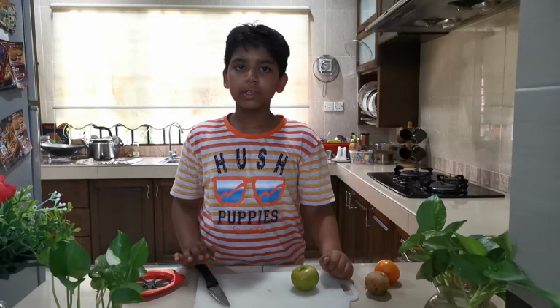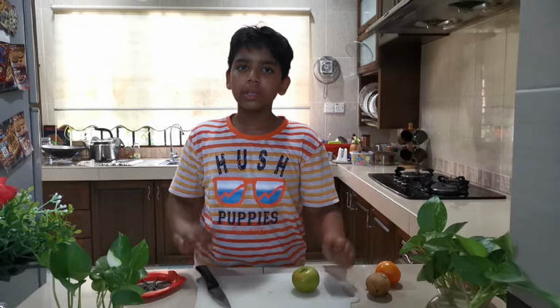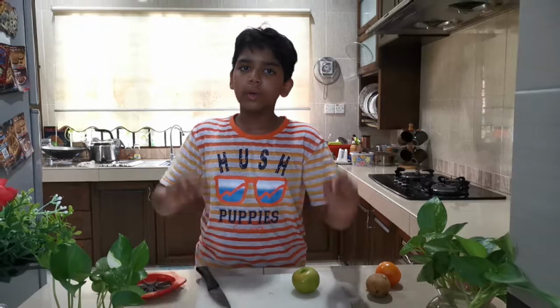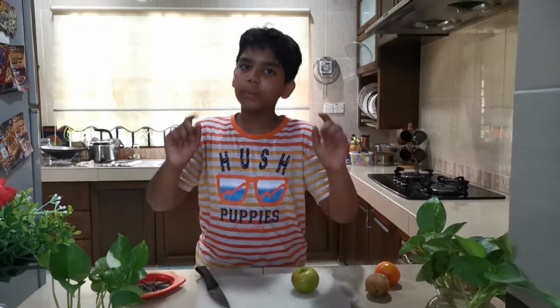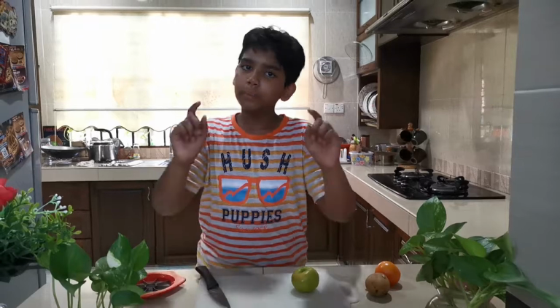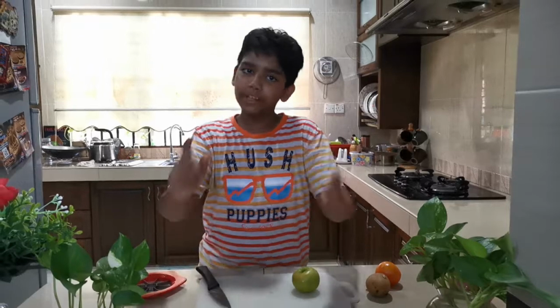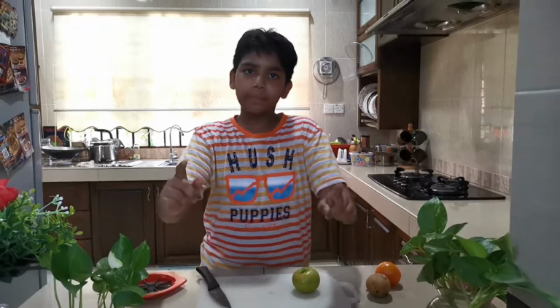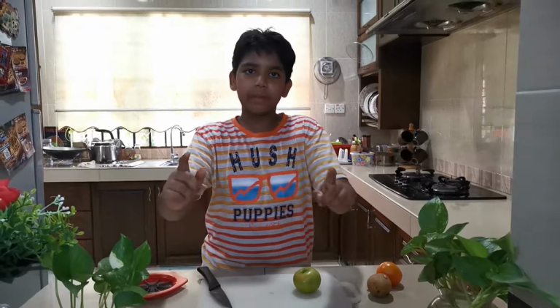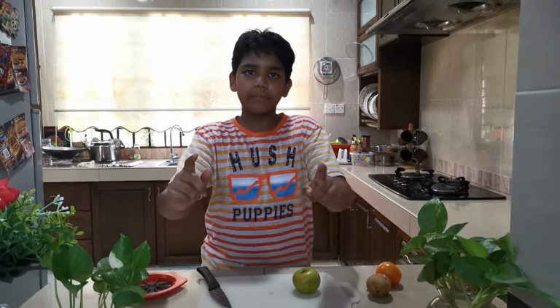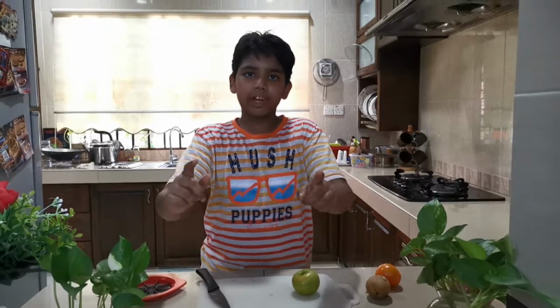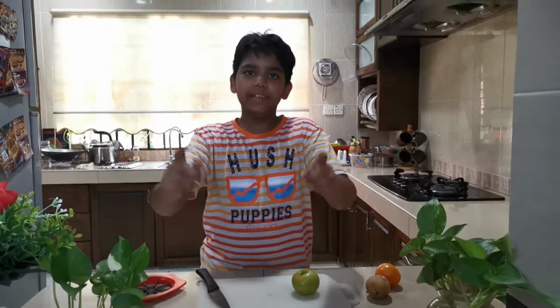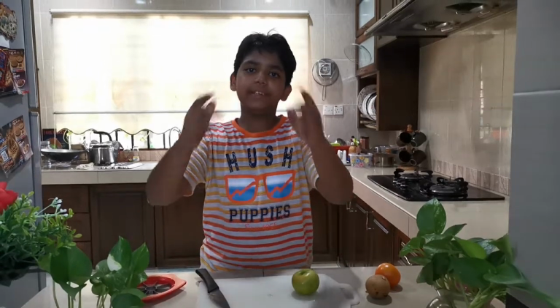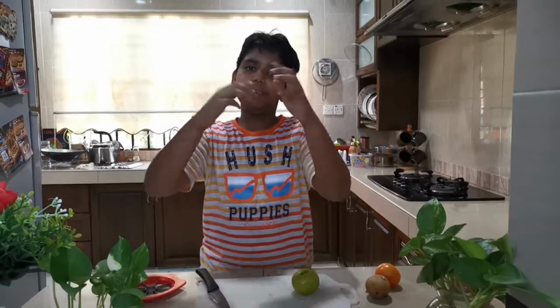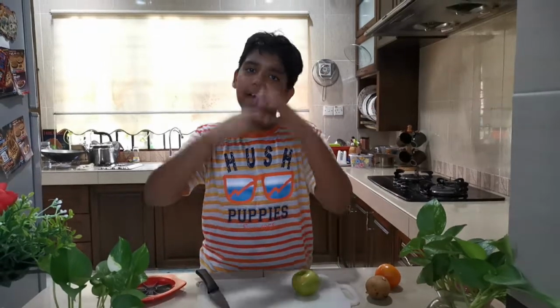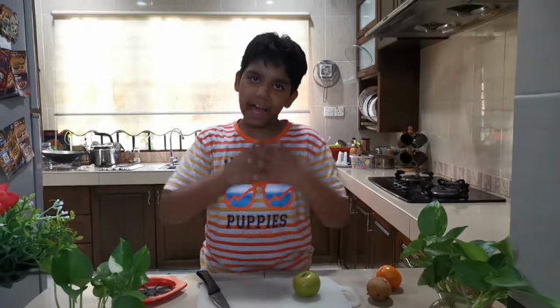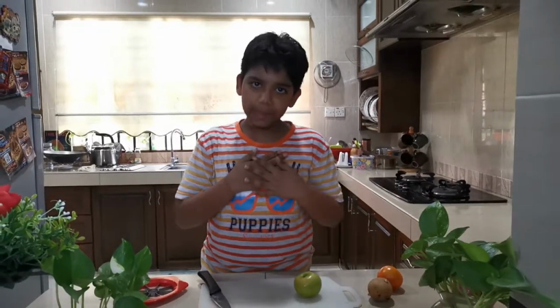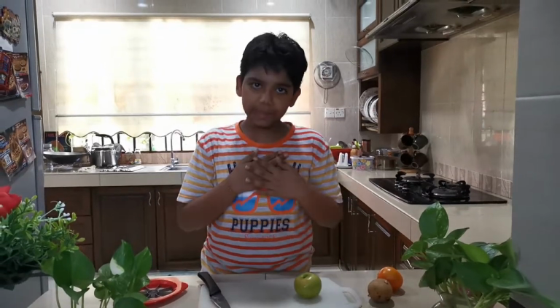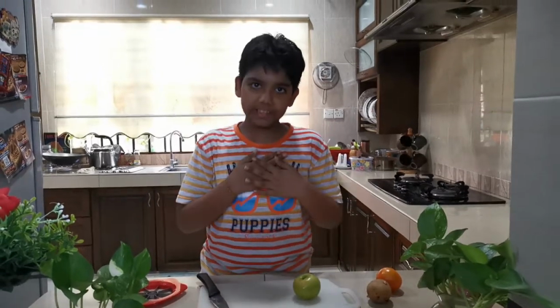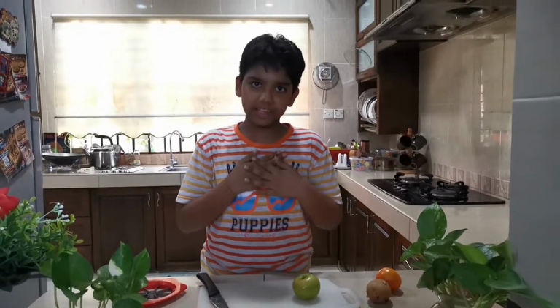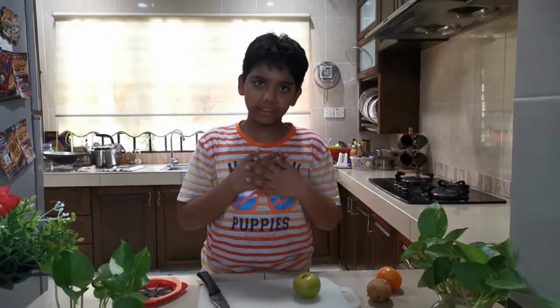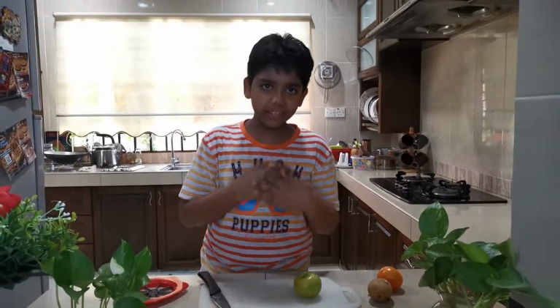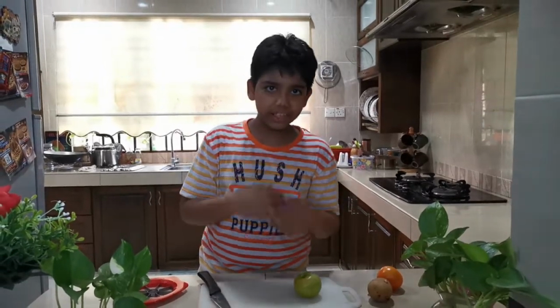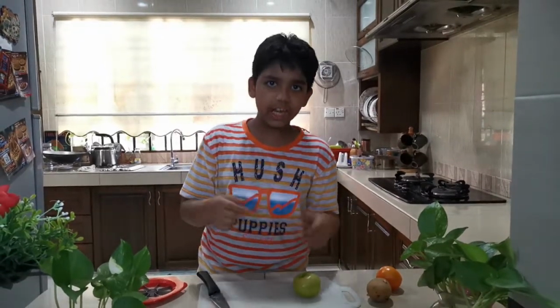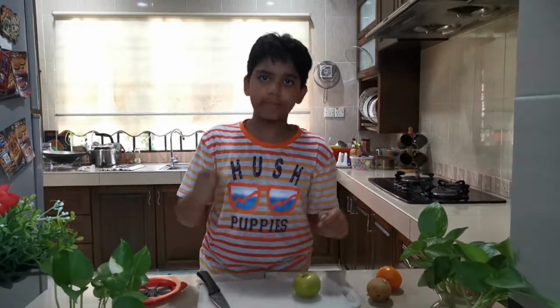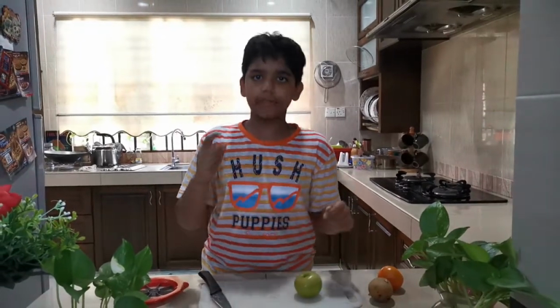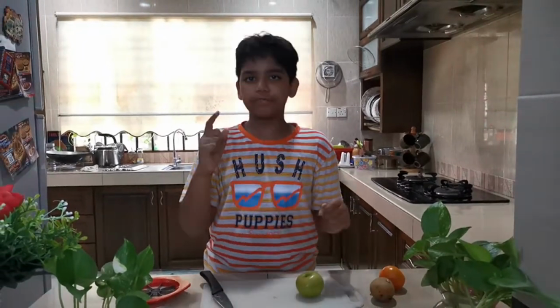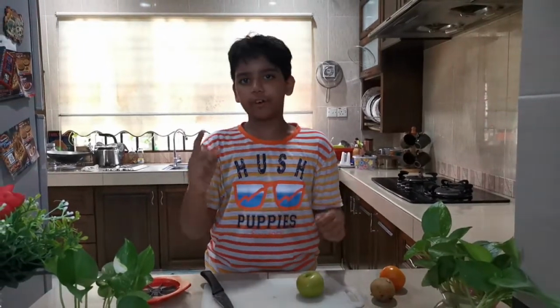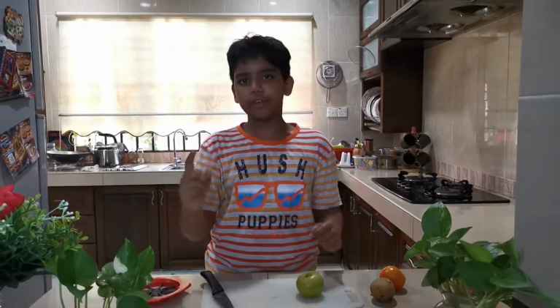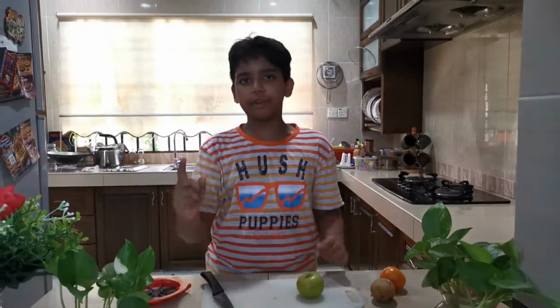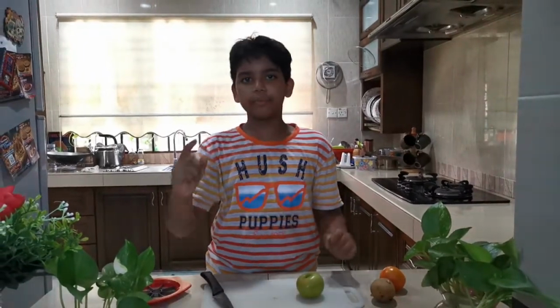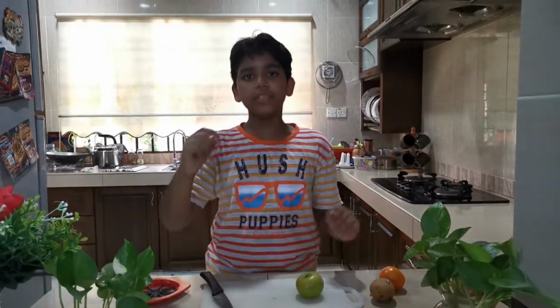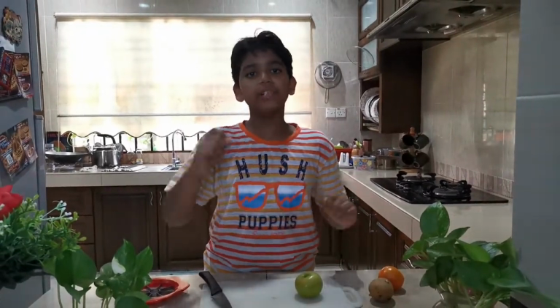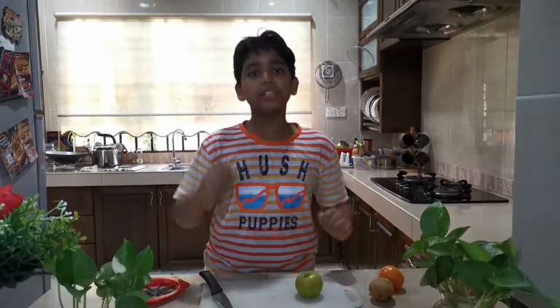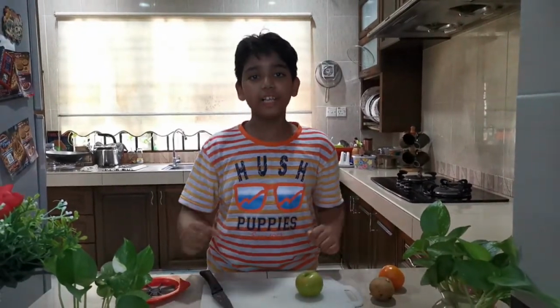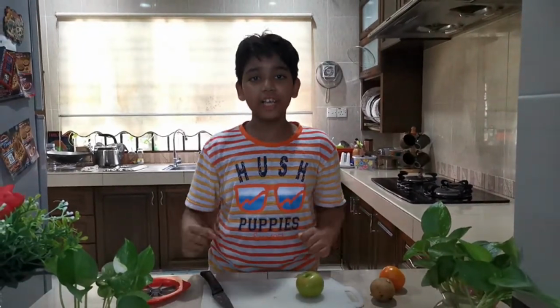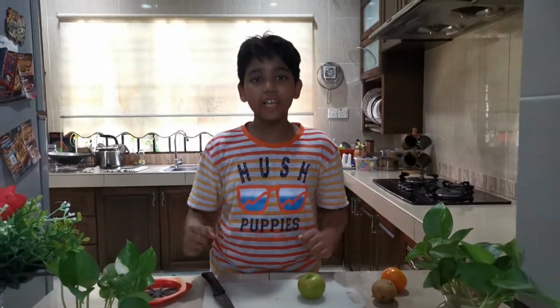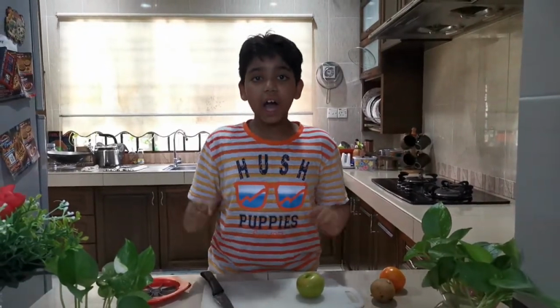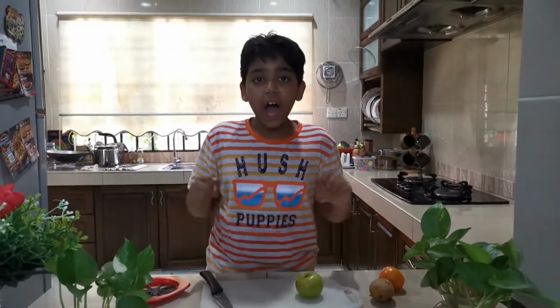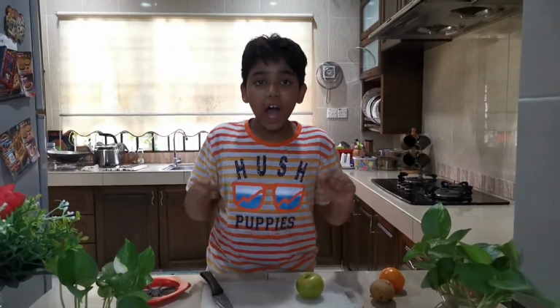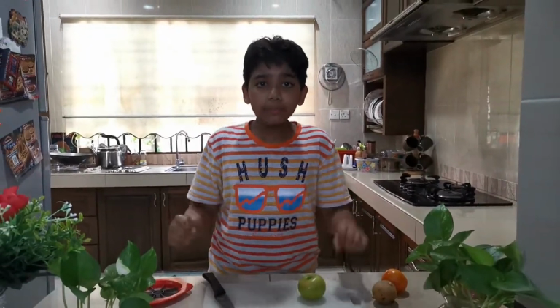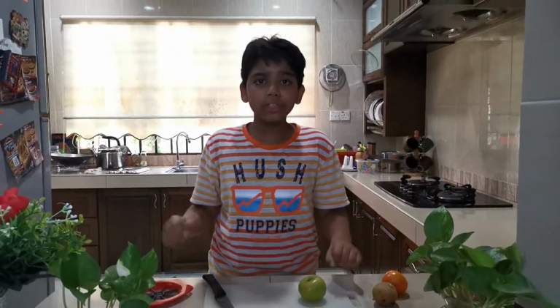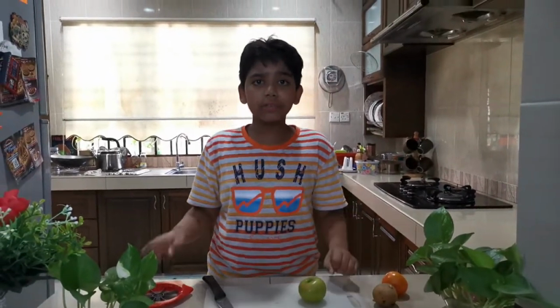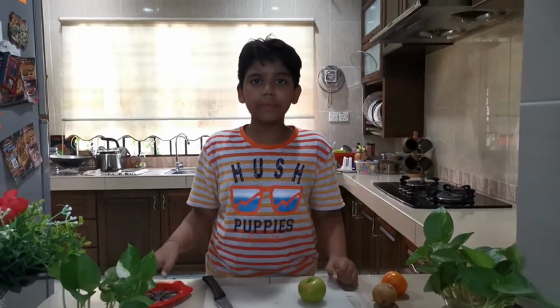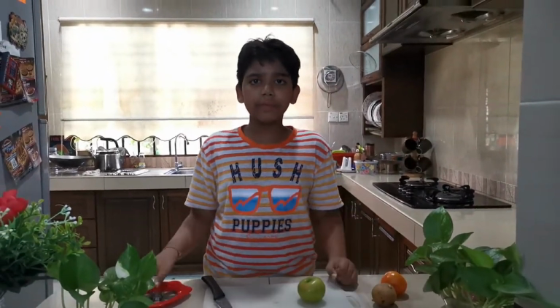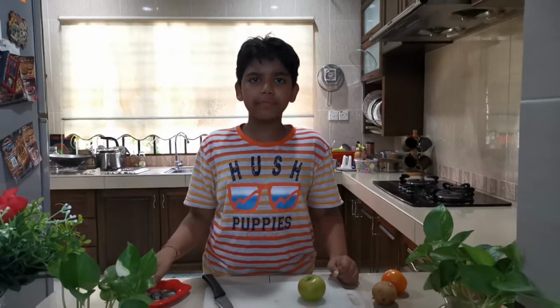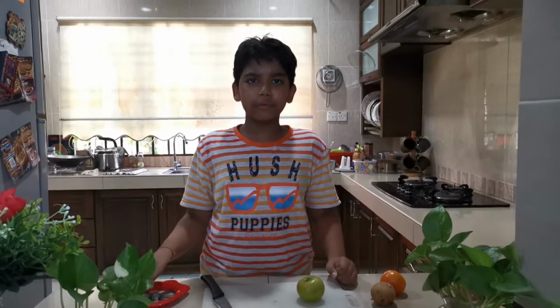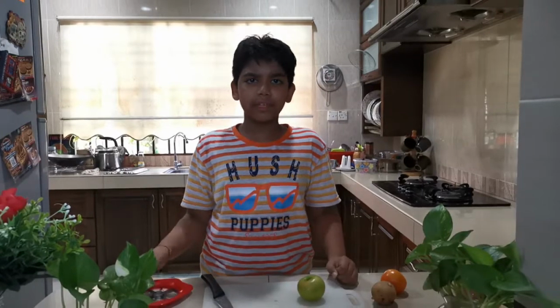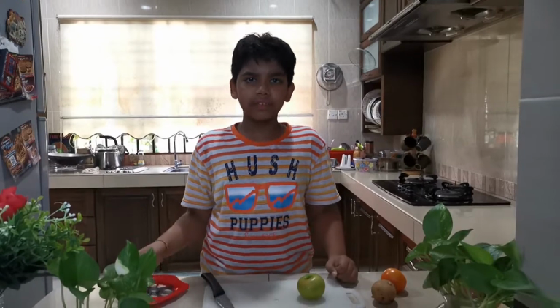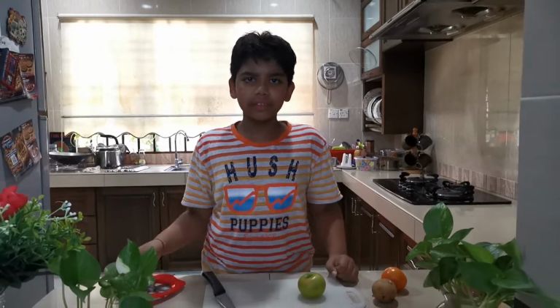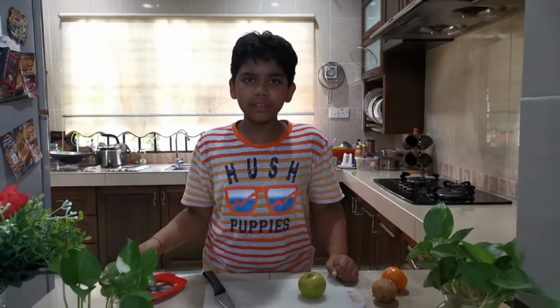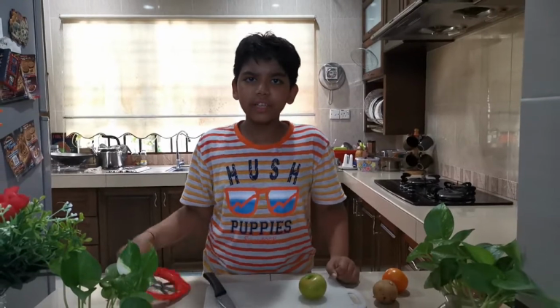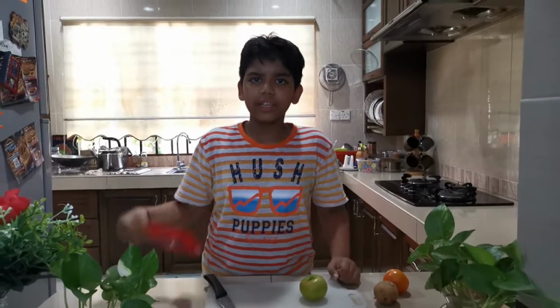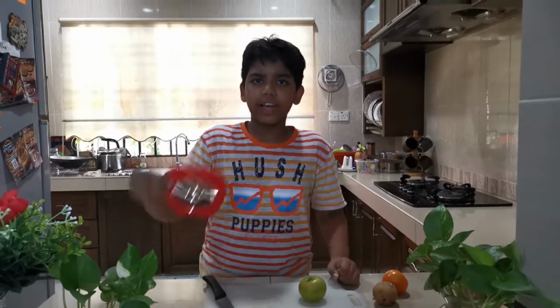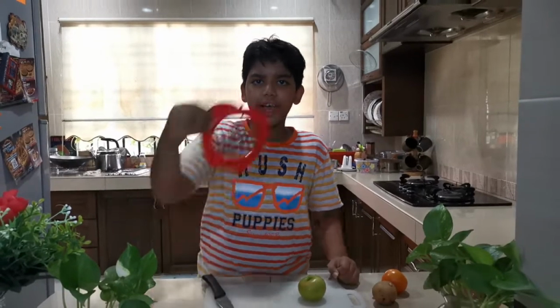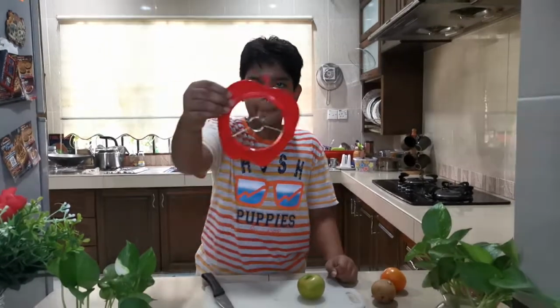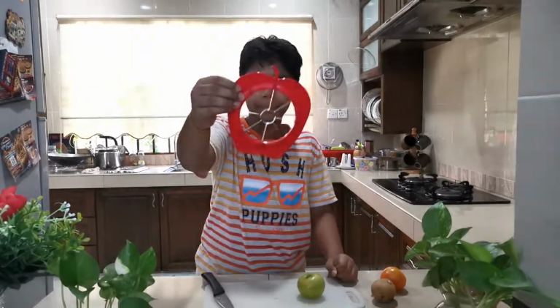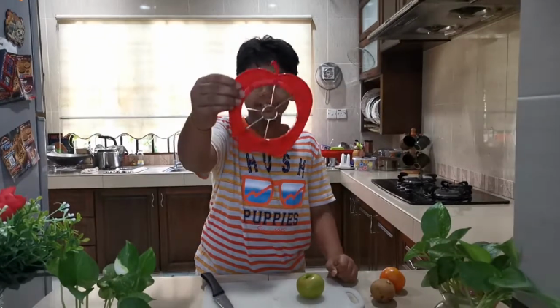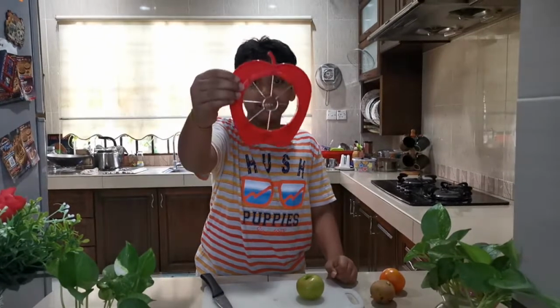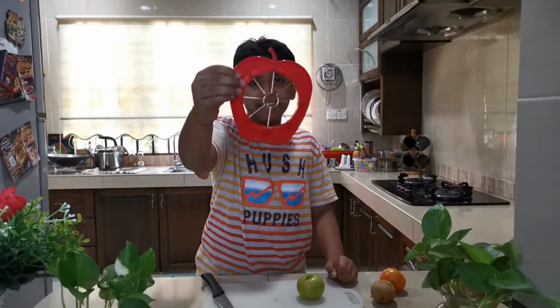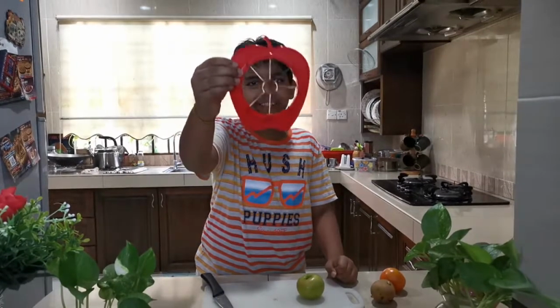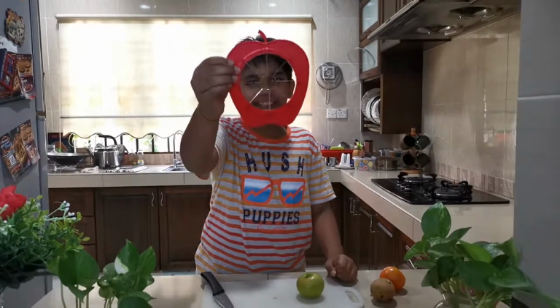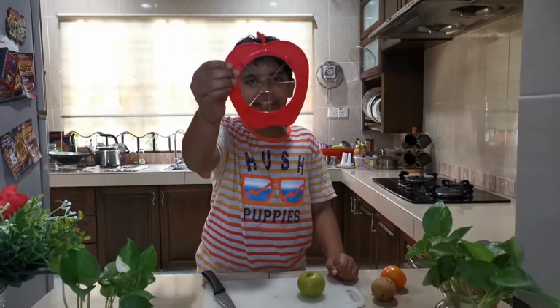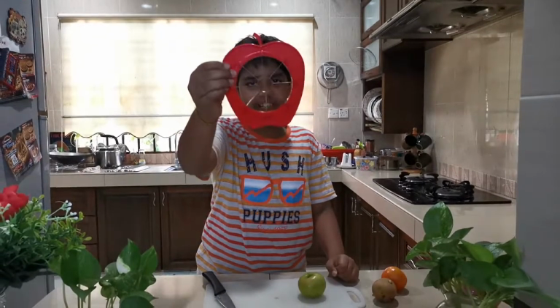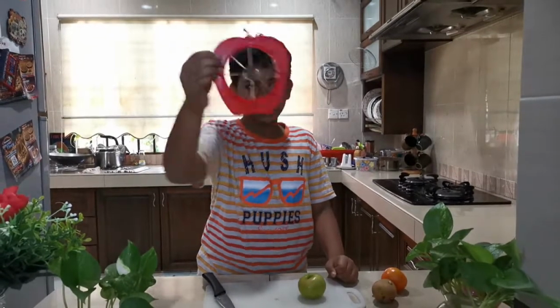Welcome everyone. I'm Asantush and I'm from 4UM. Today I'm going to be reviewing an apple slicing gadget.